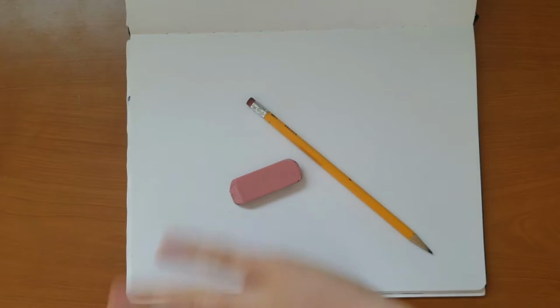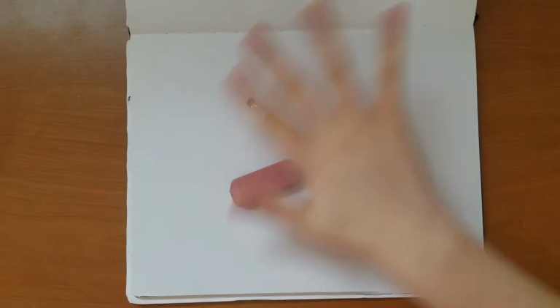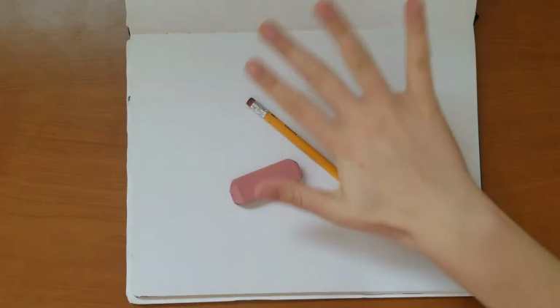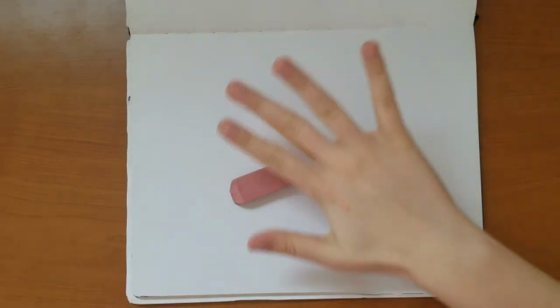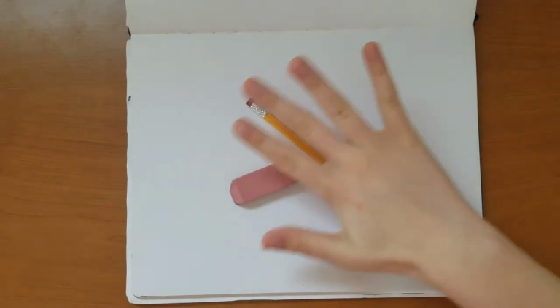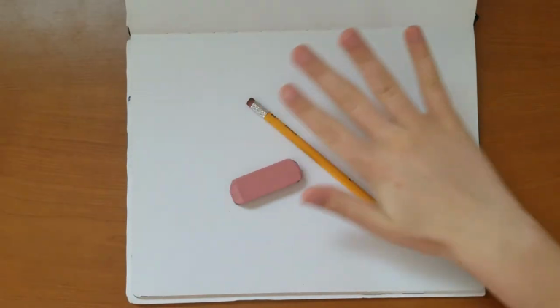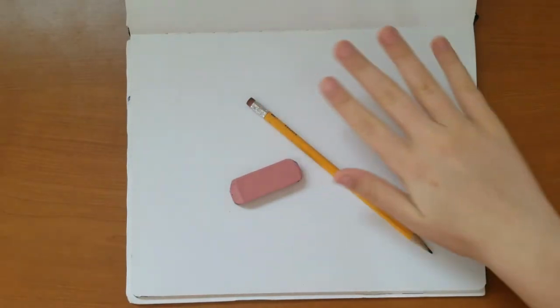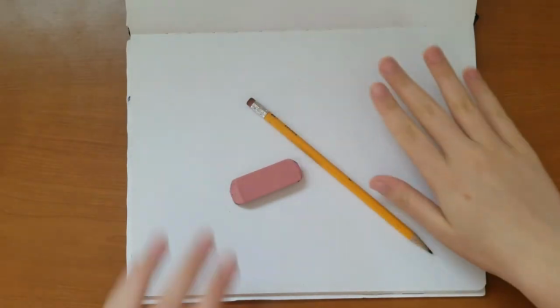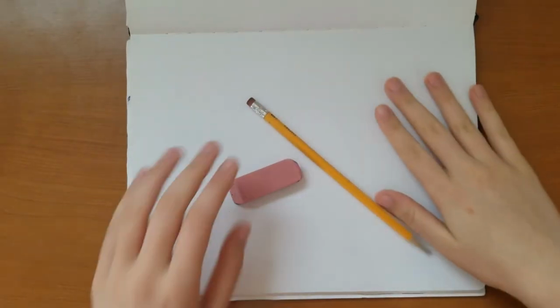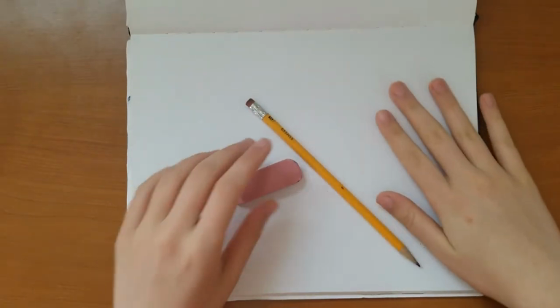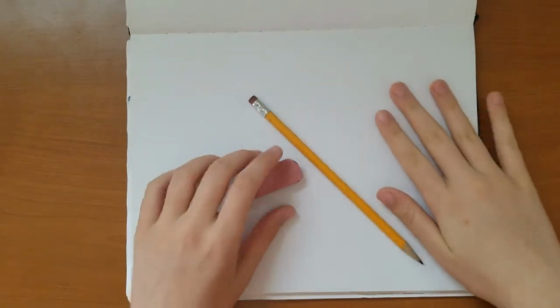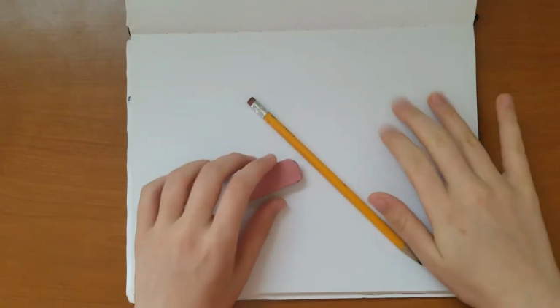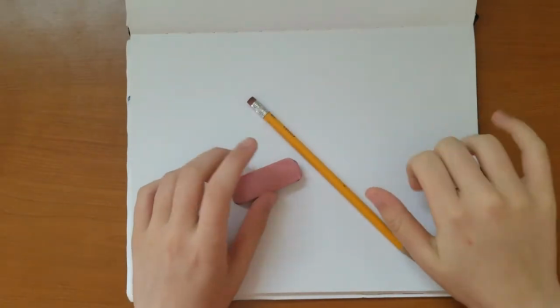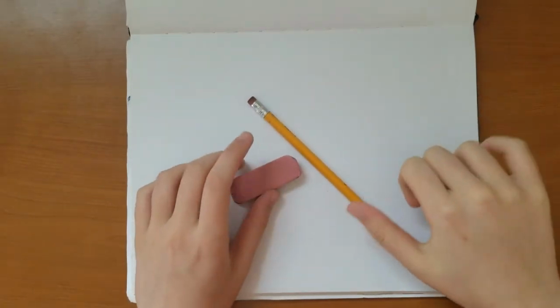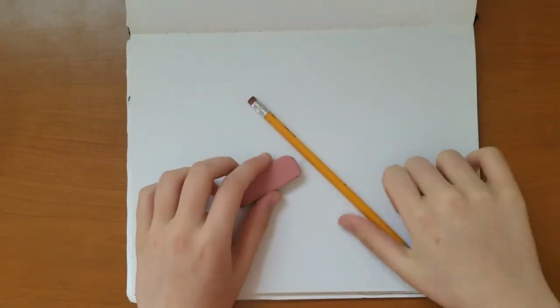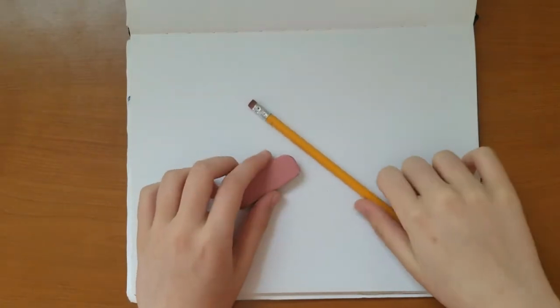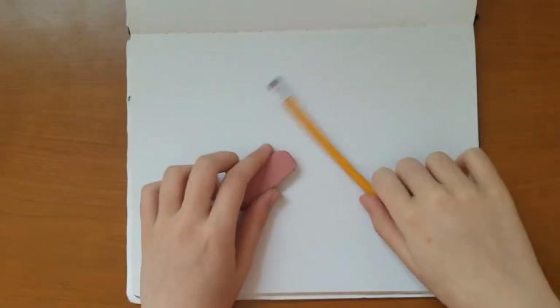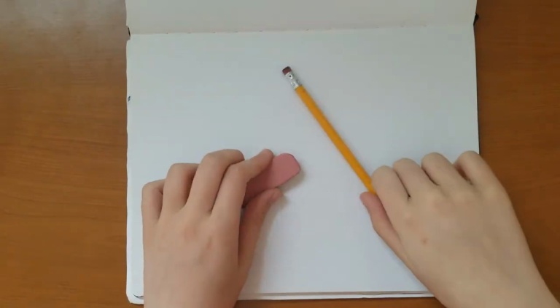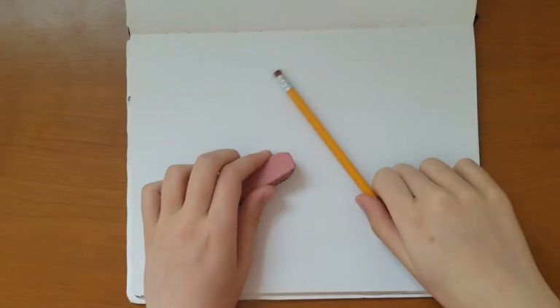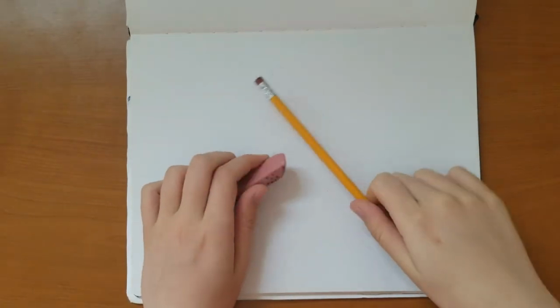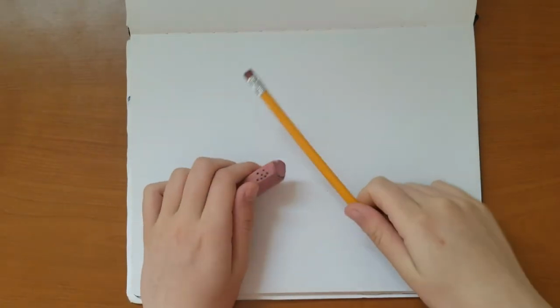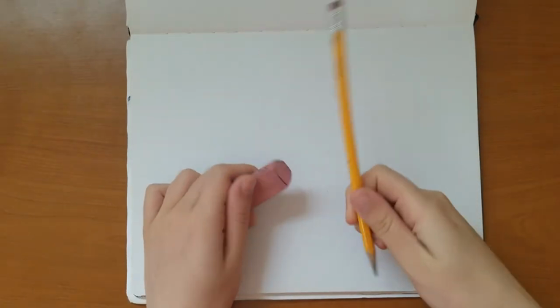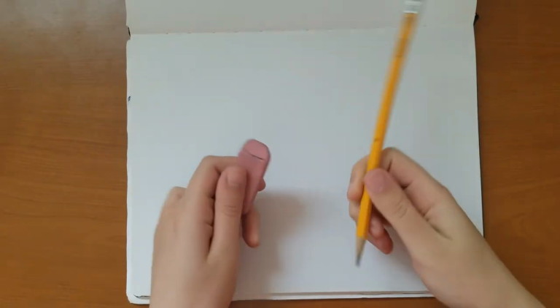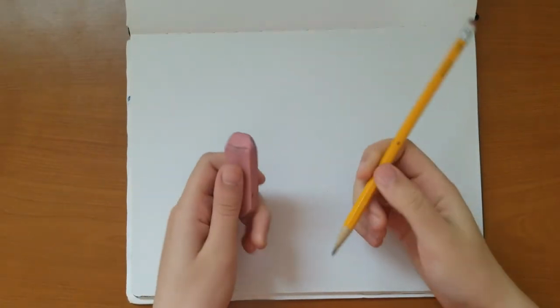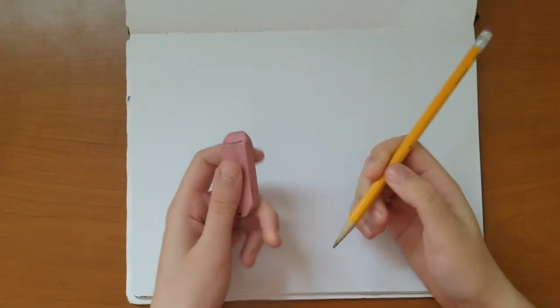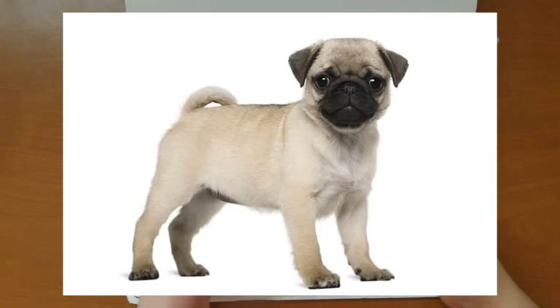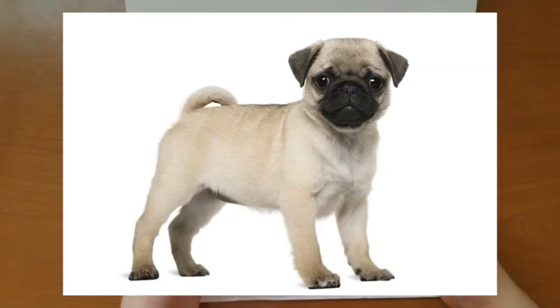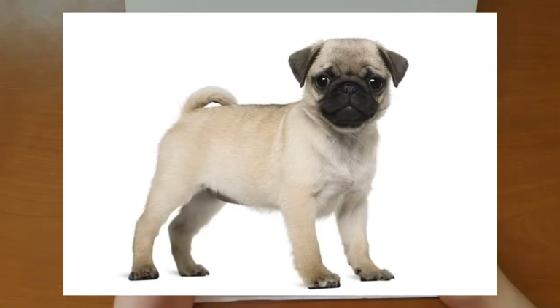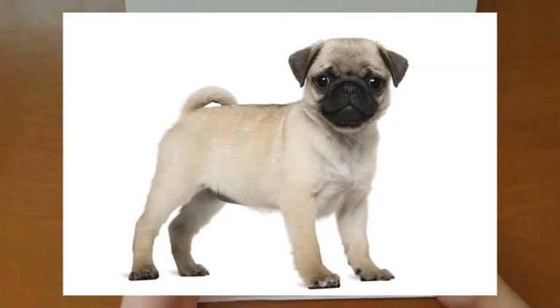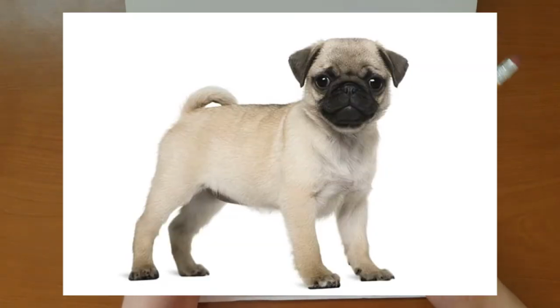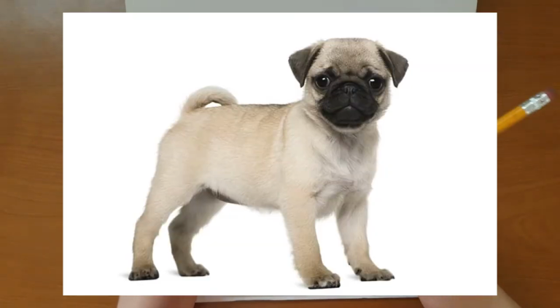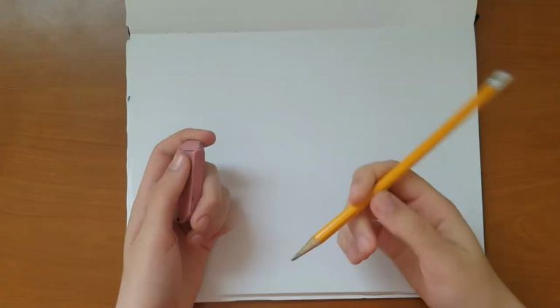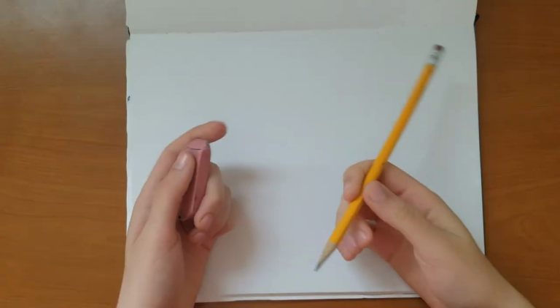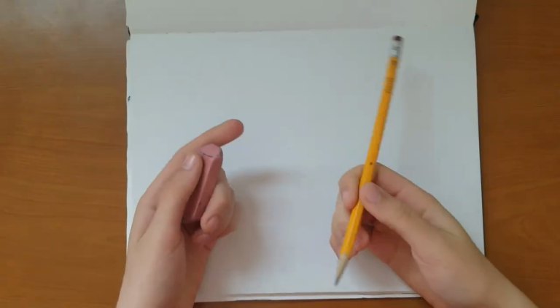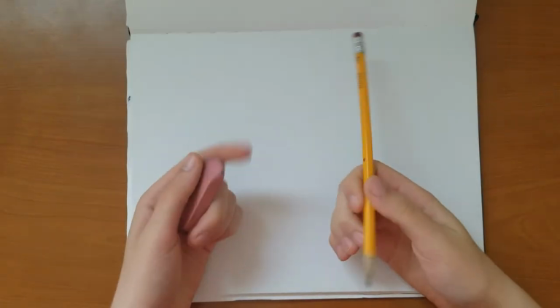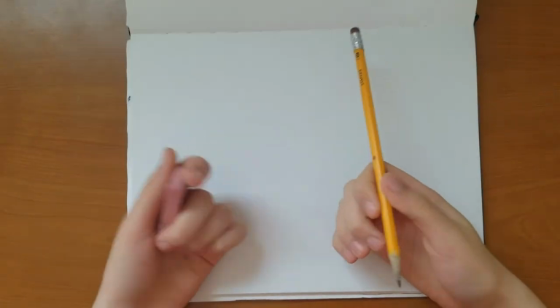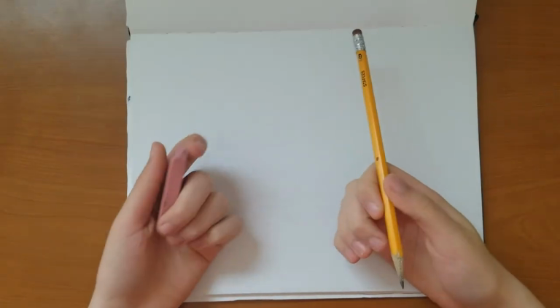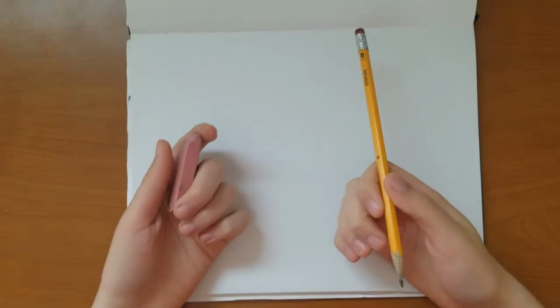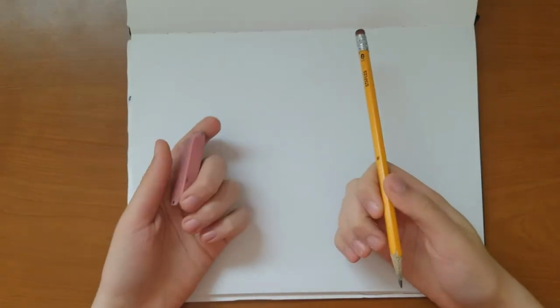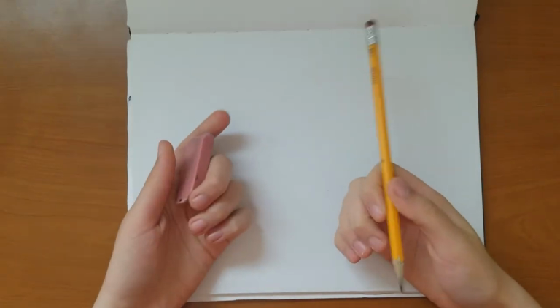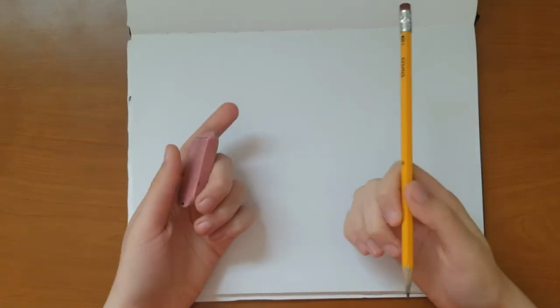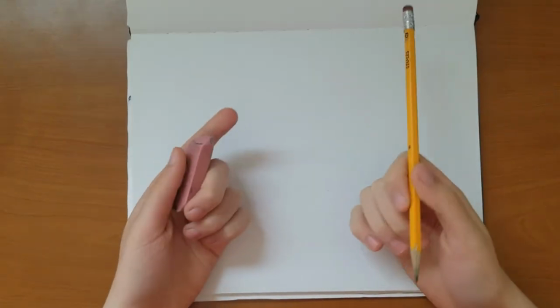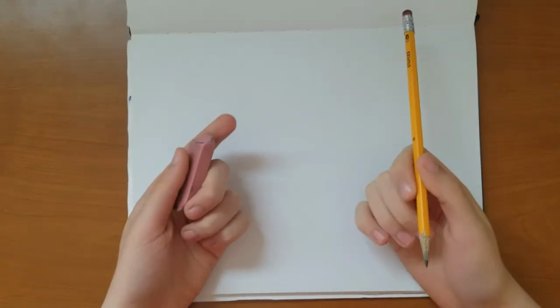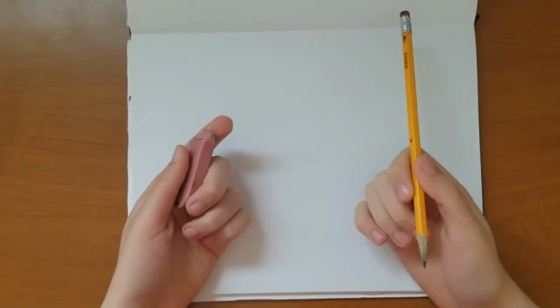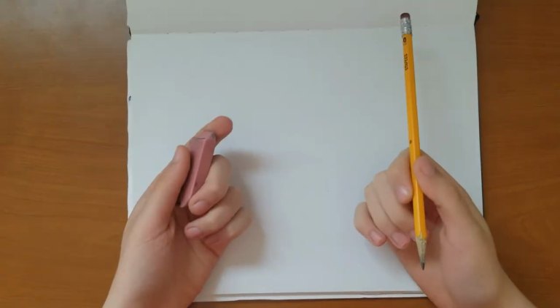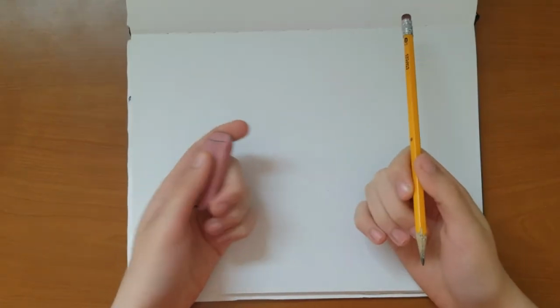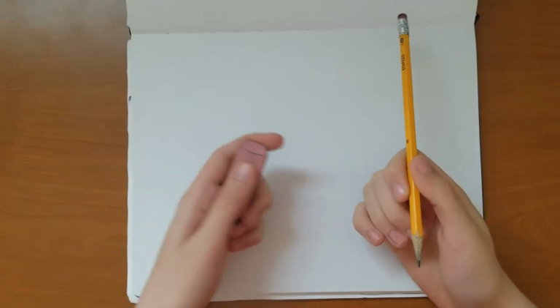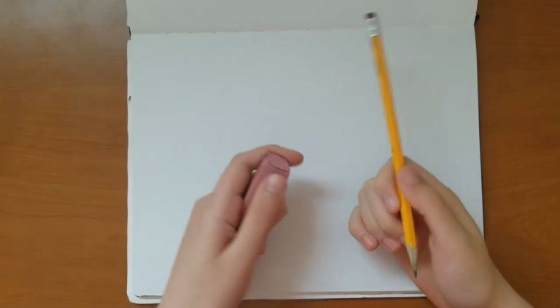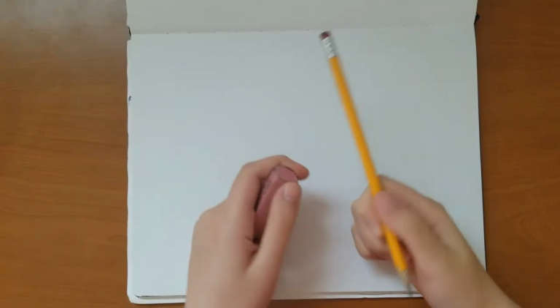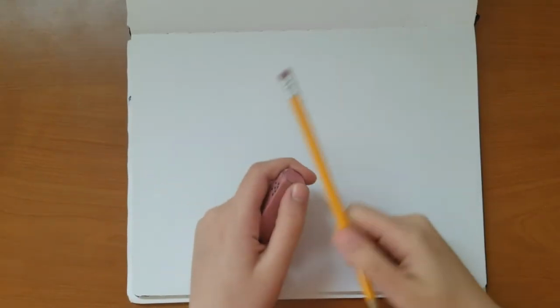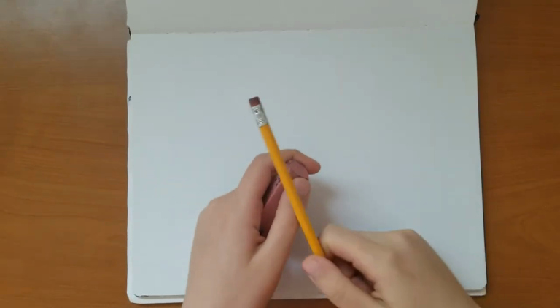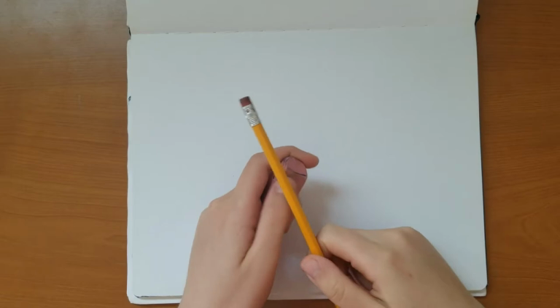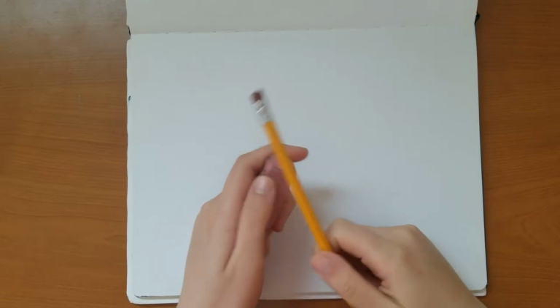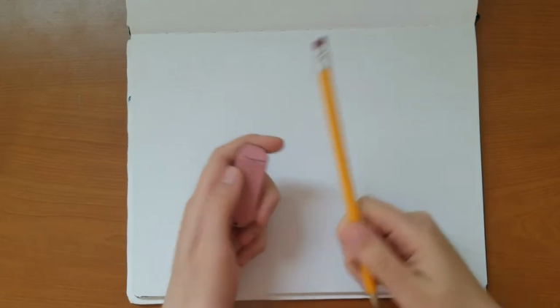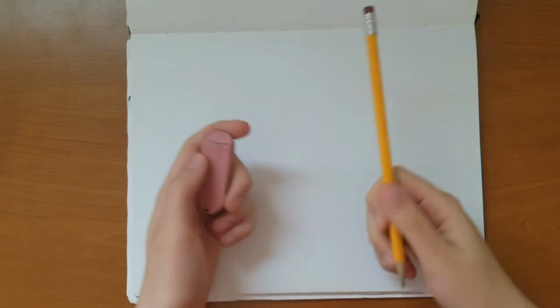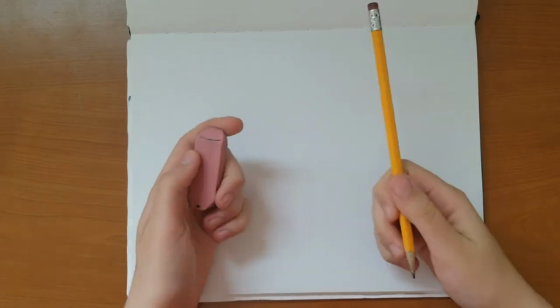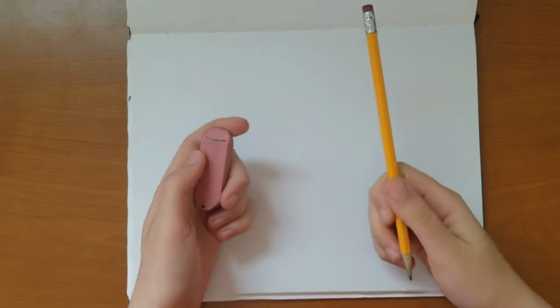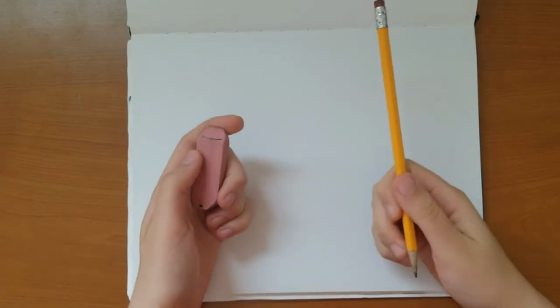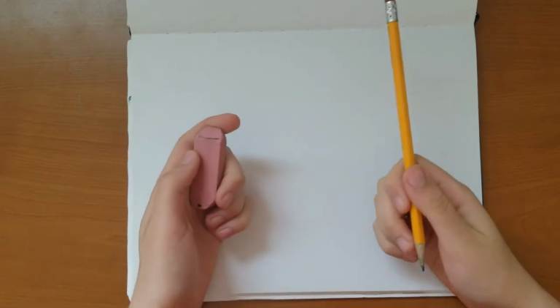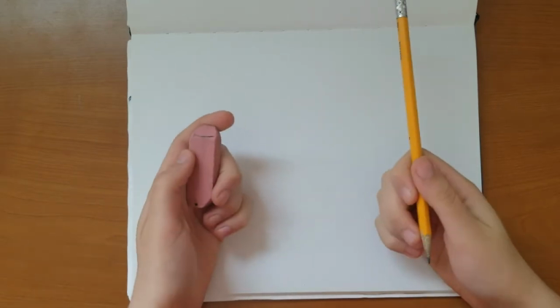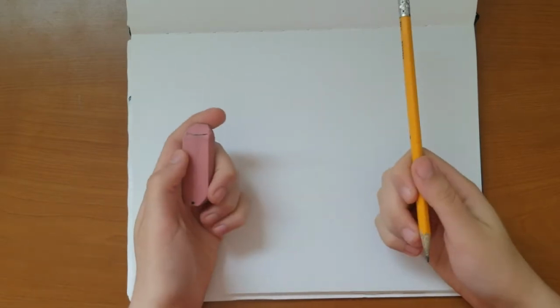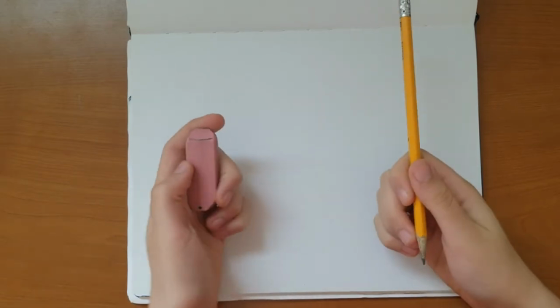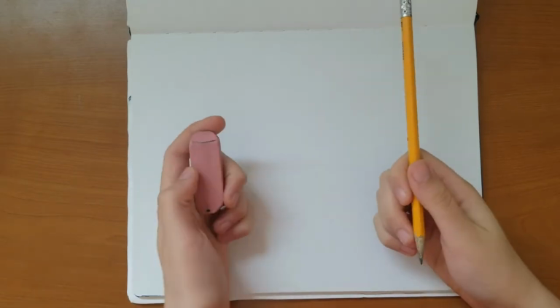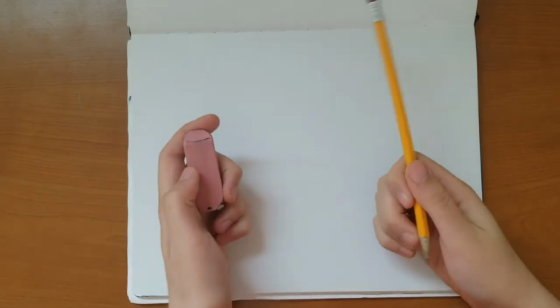Hello! Today I'm going to teach you how to draw a pug with a normal pencil and eraser, so that means everyone can follow along.